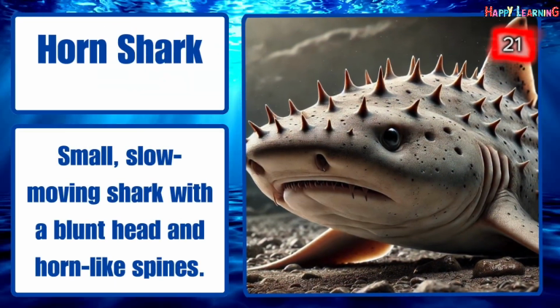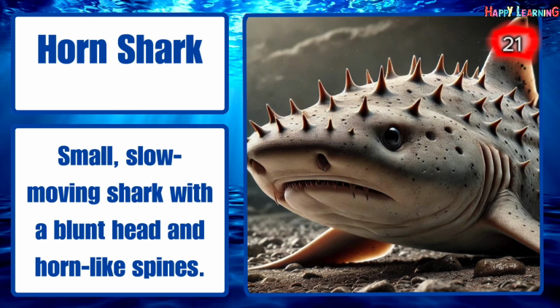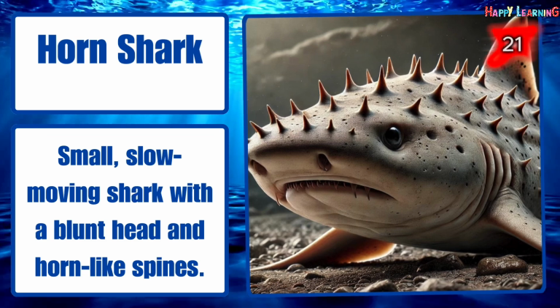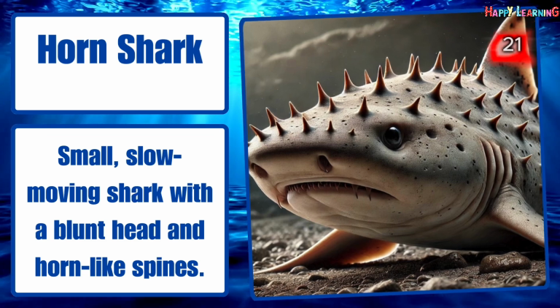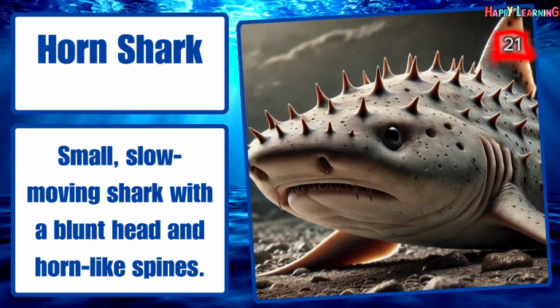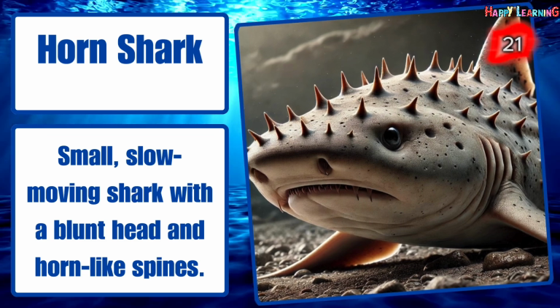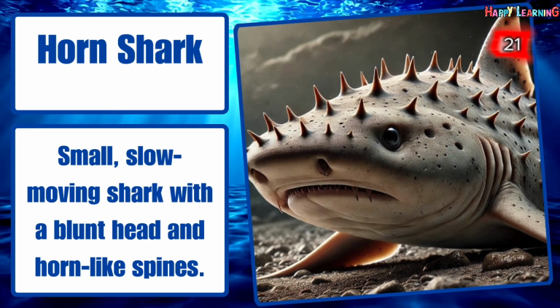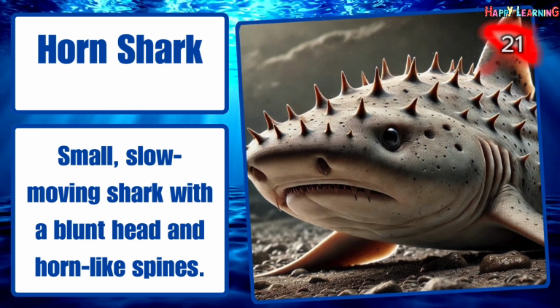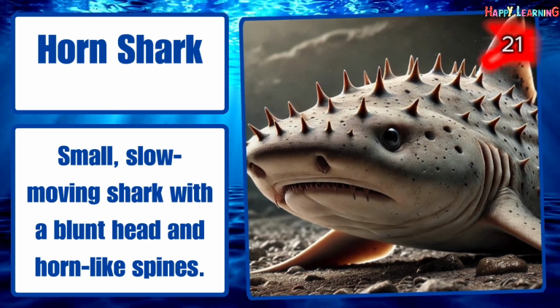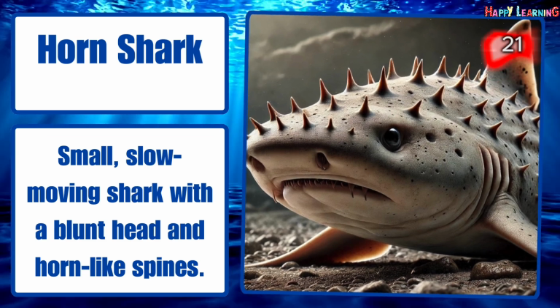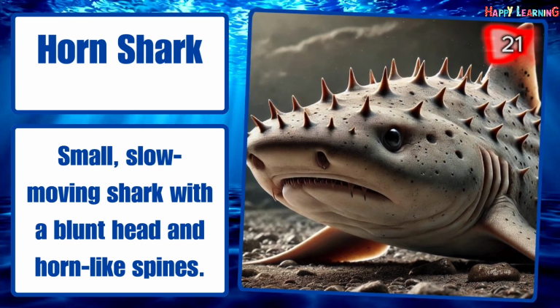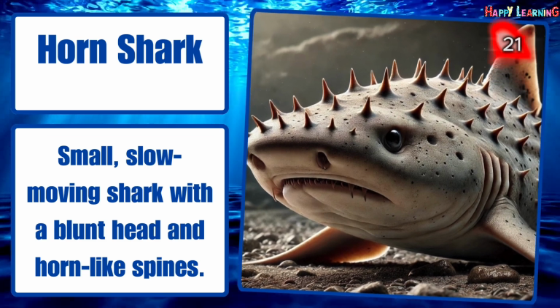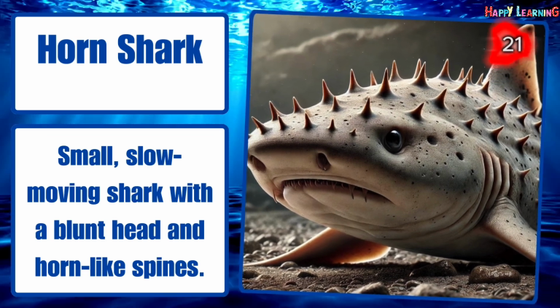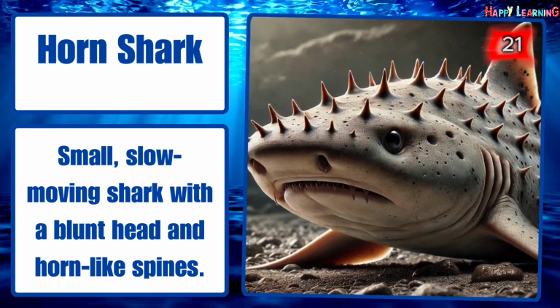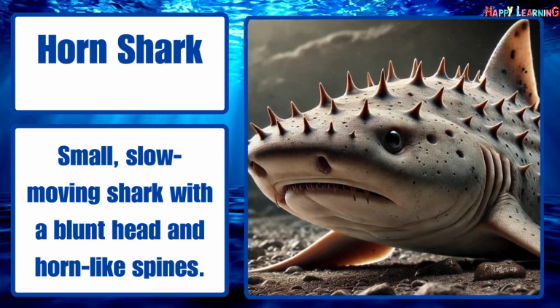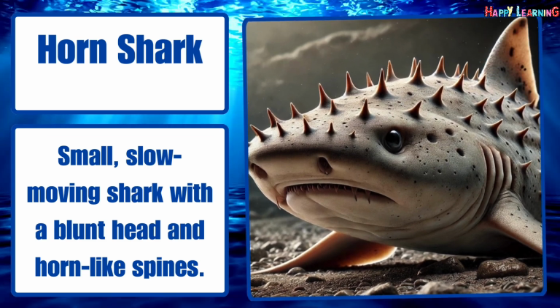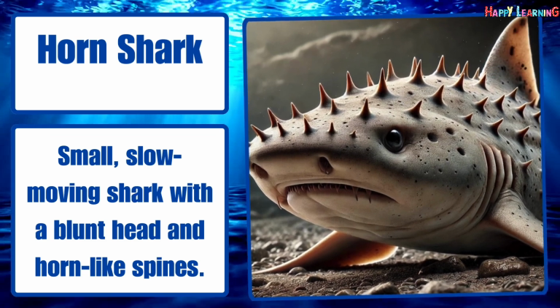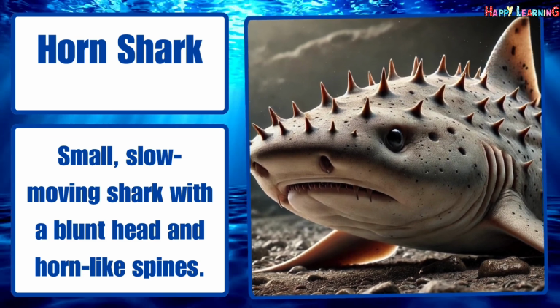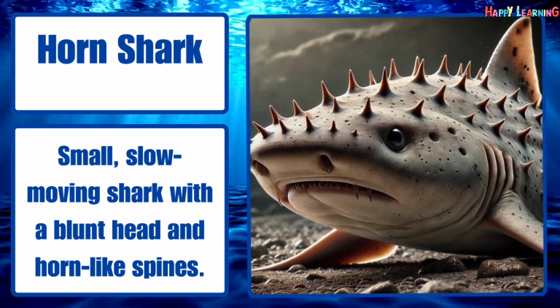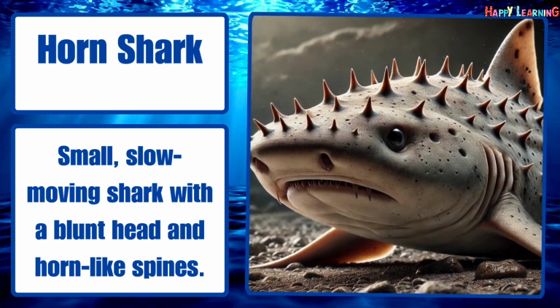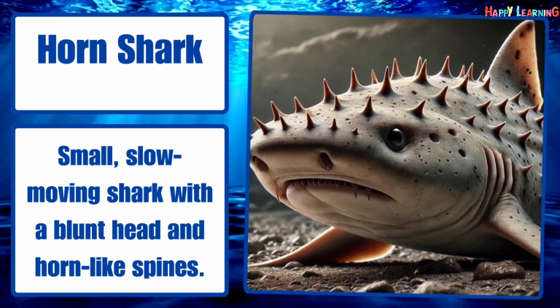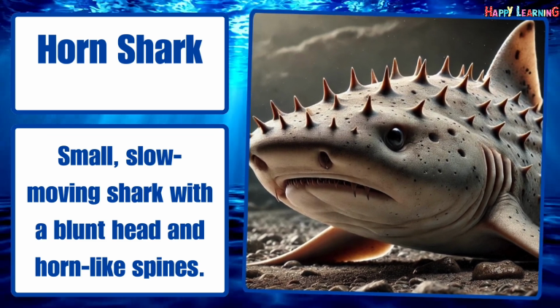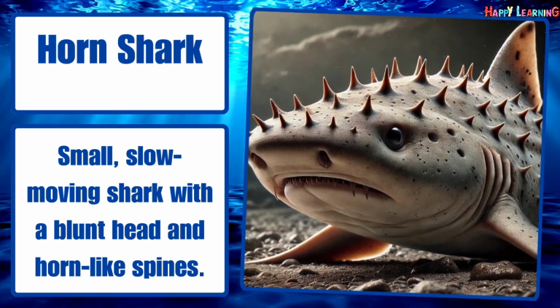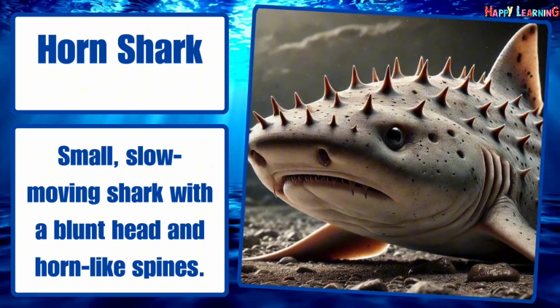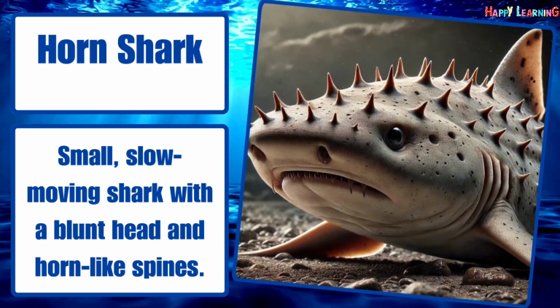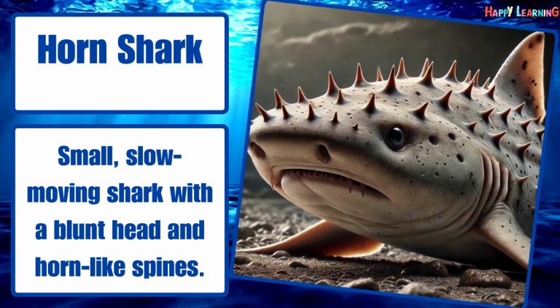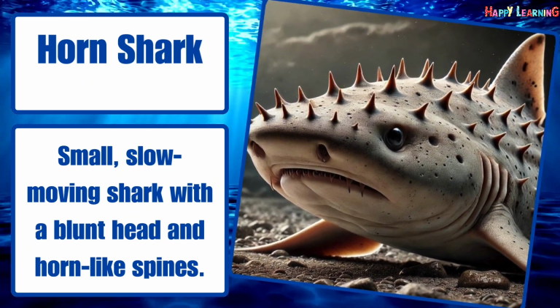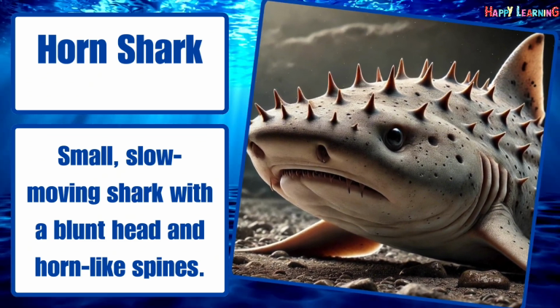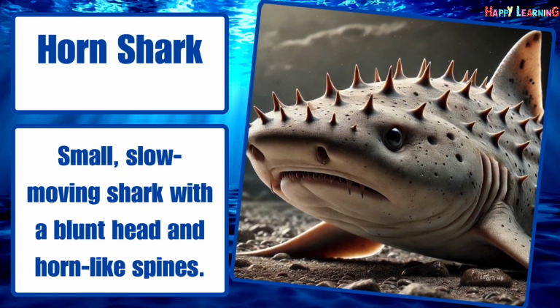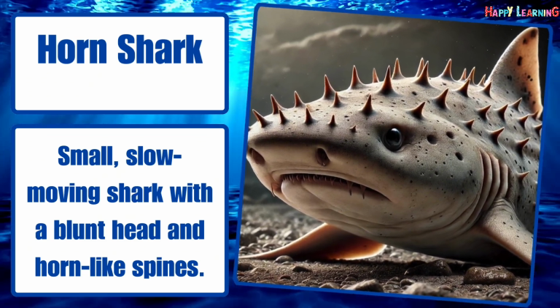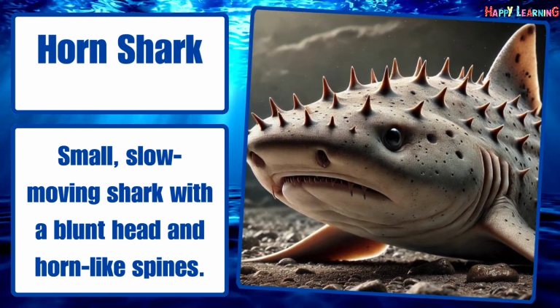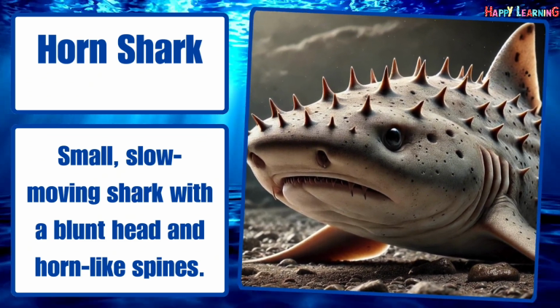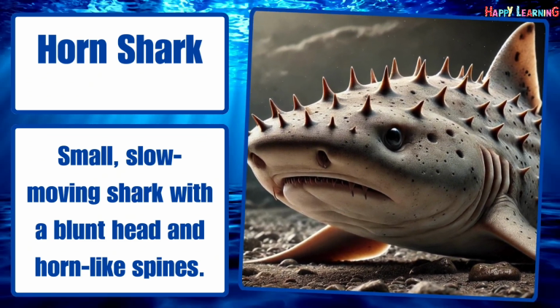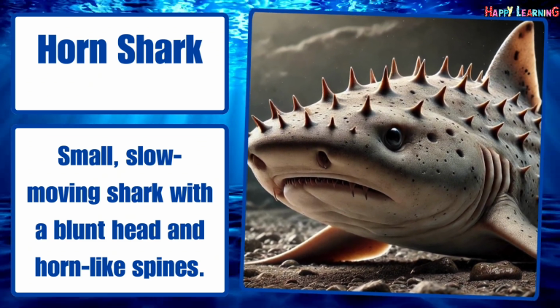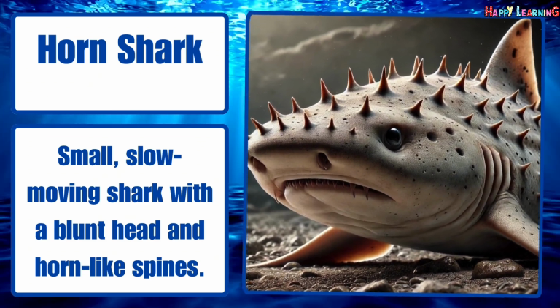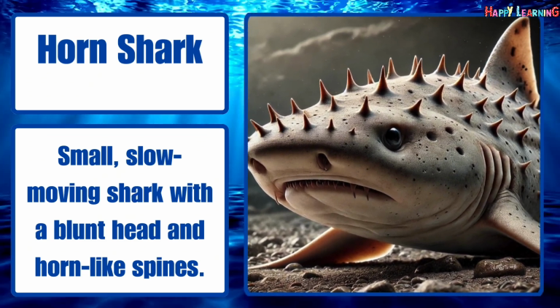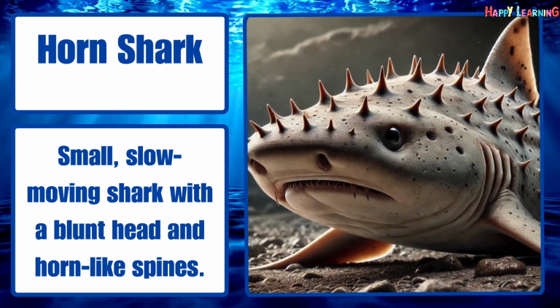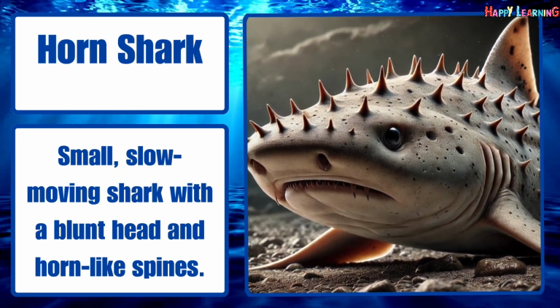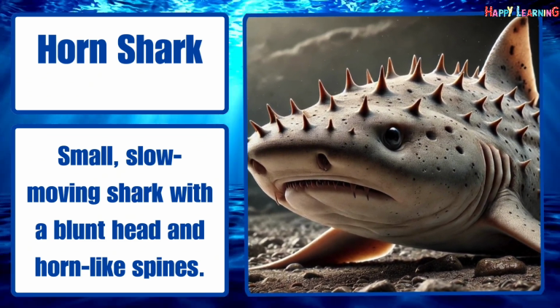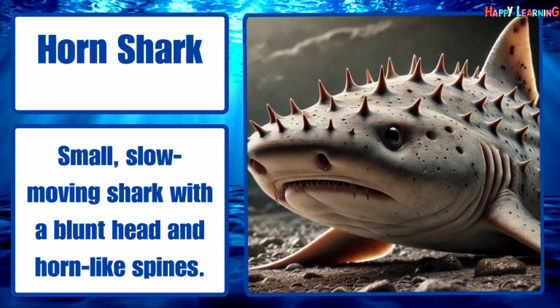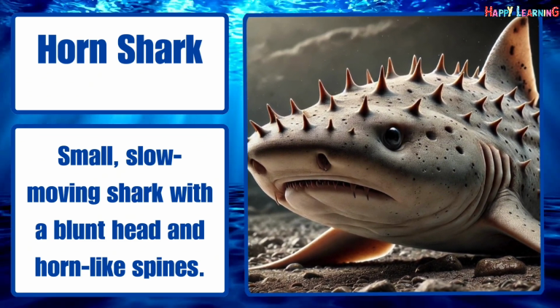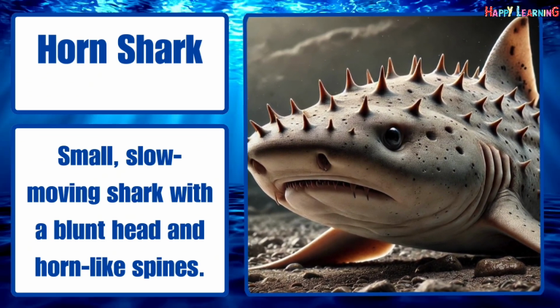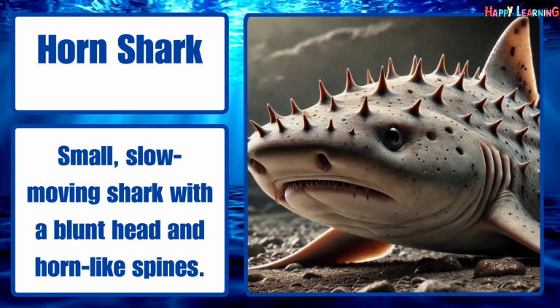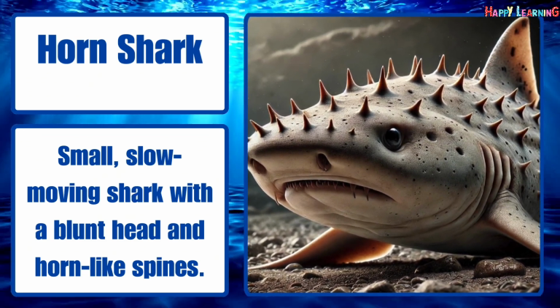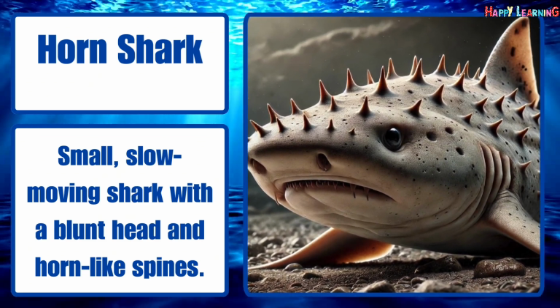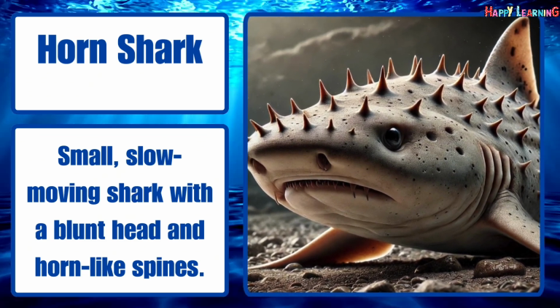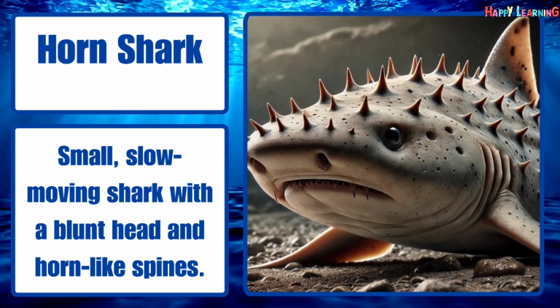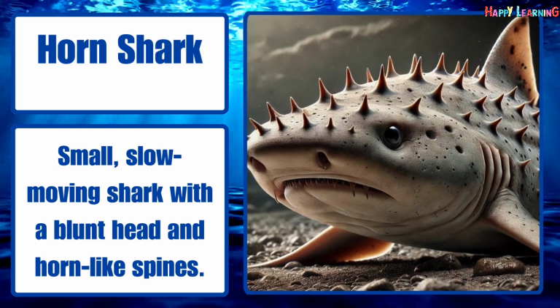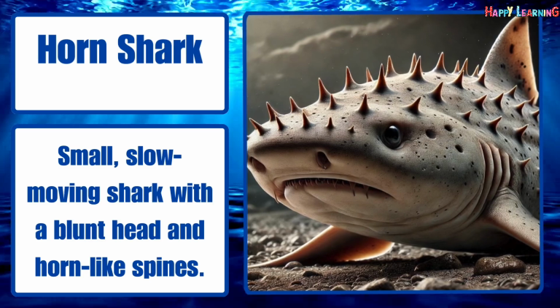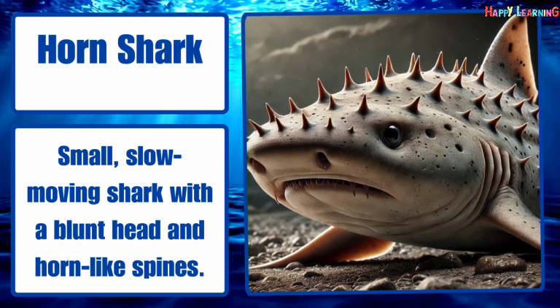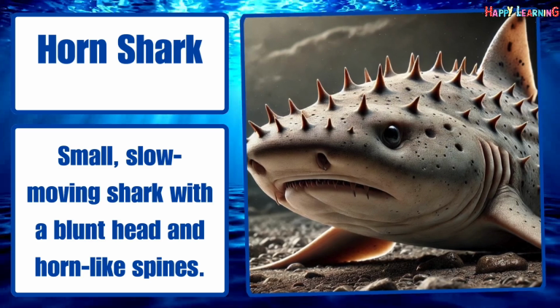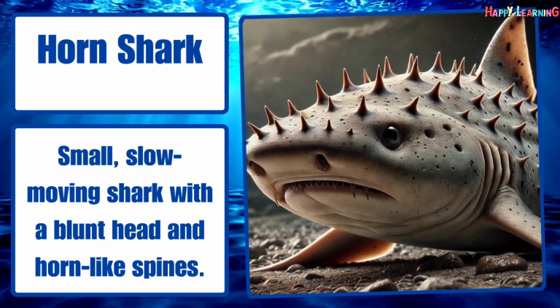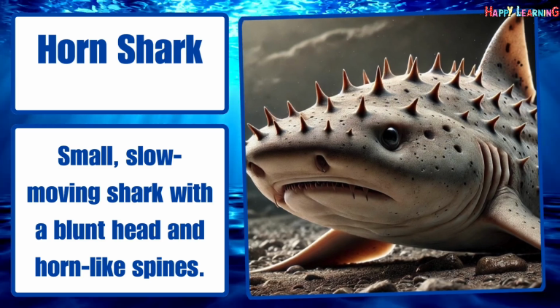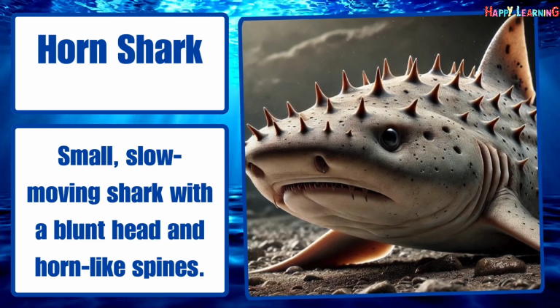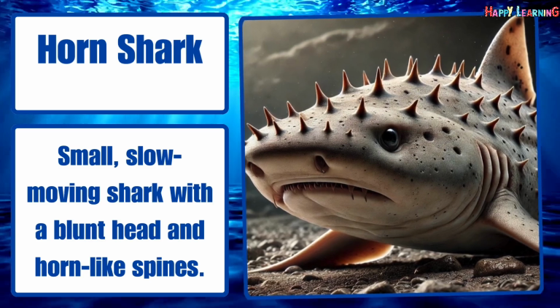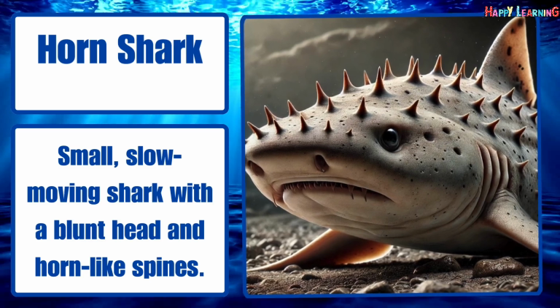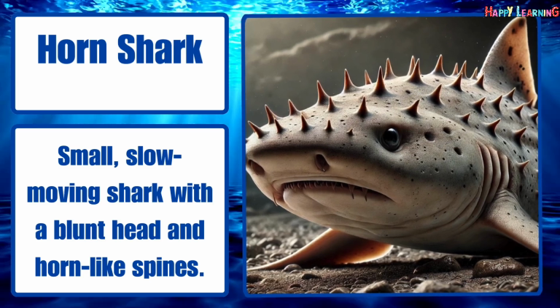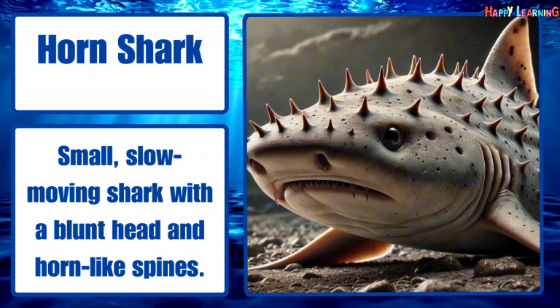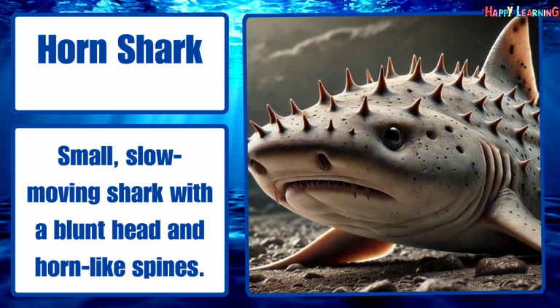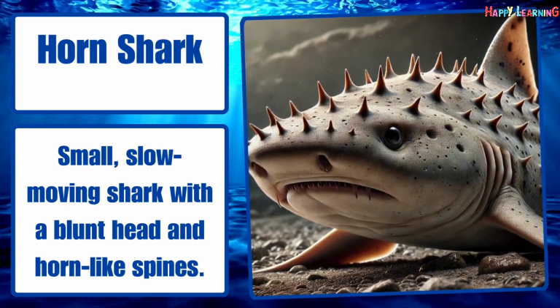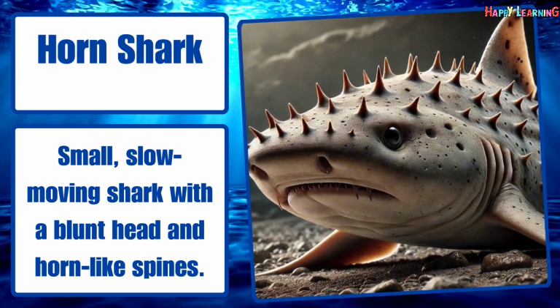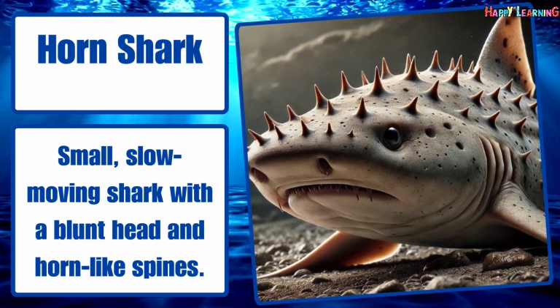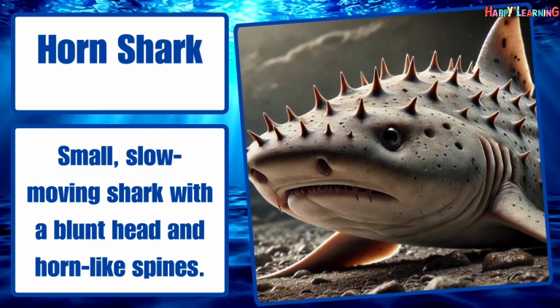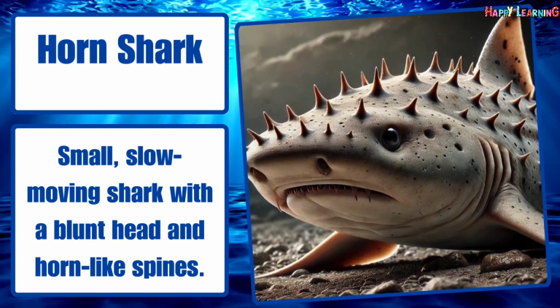Horn shark. Small, slow-moving shark with a blunt head and horn-like spines.